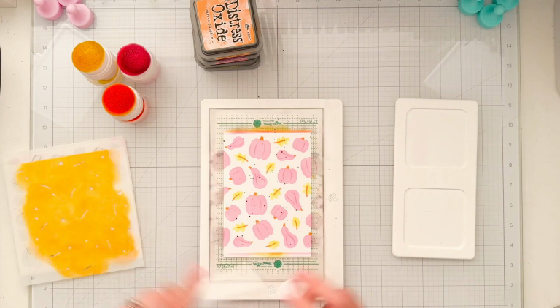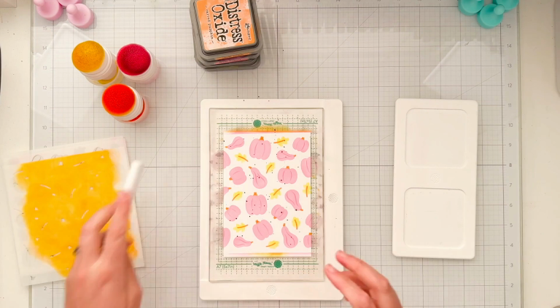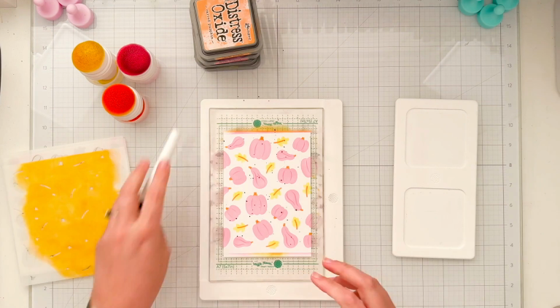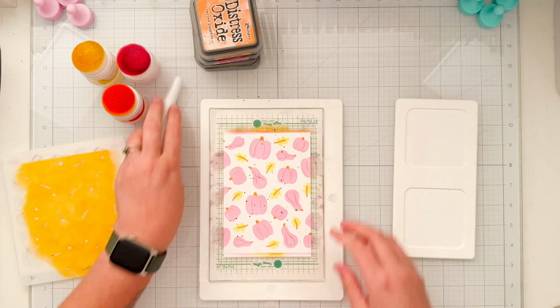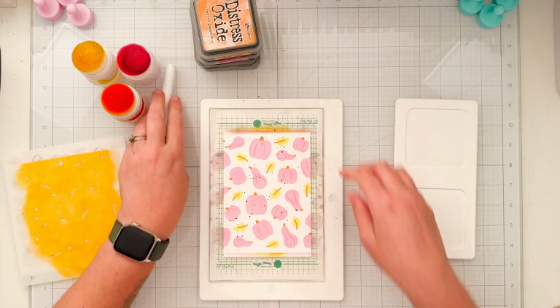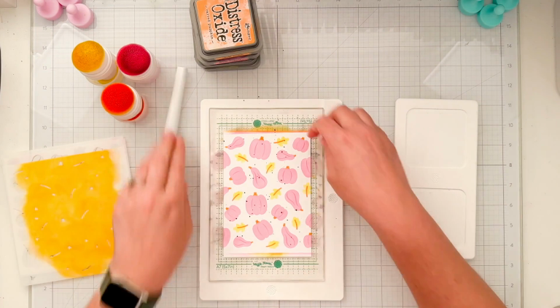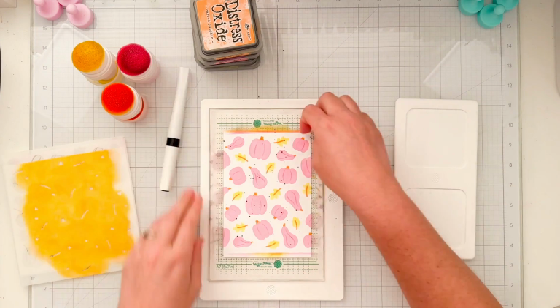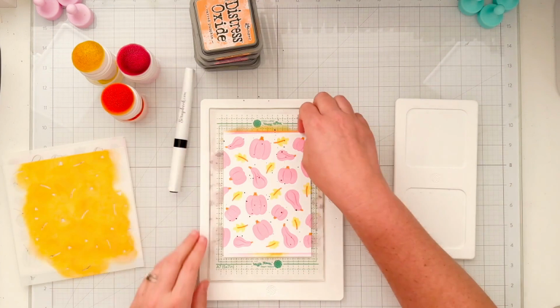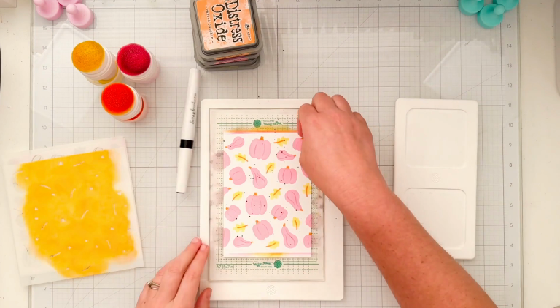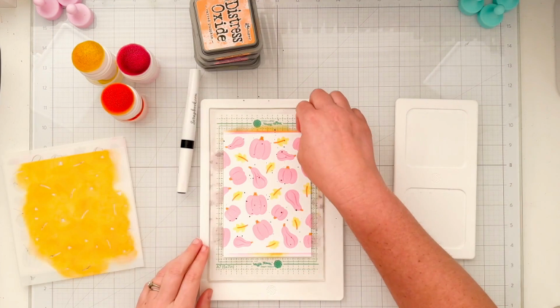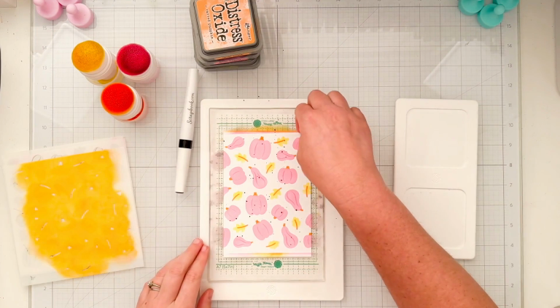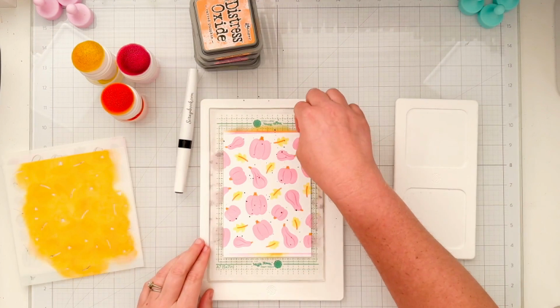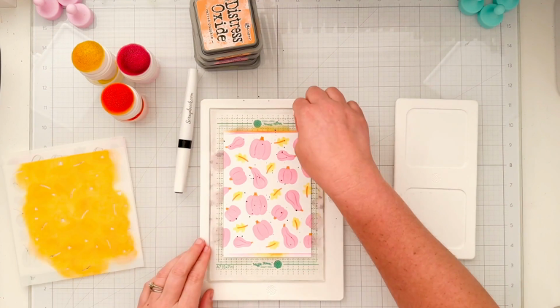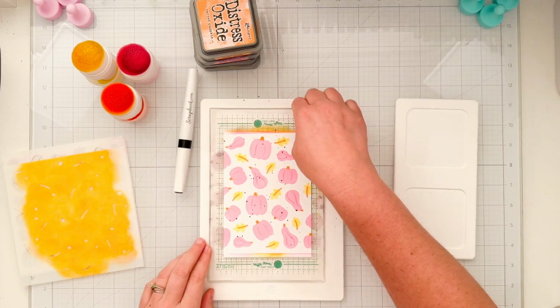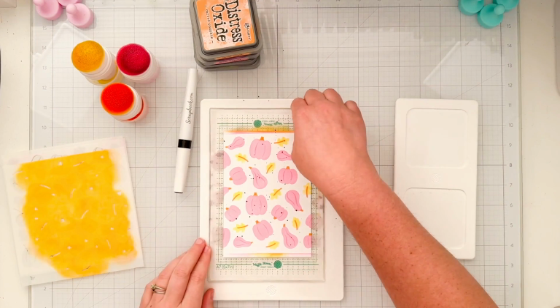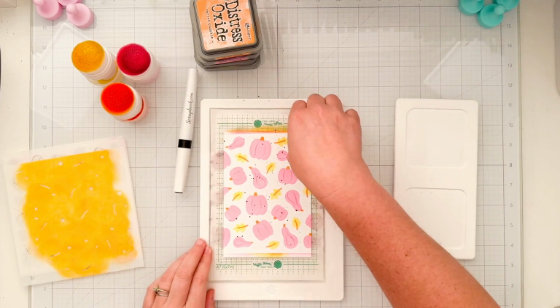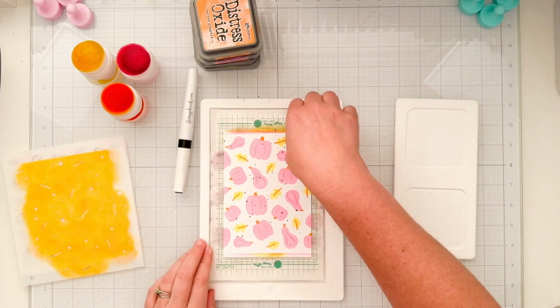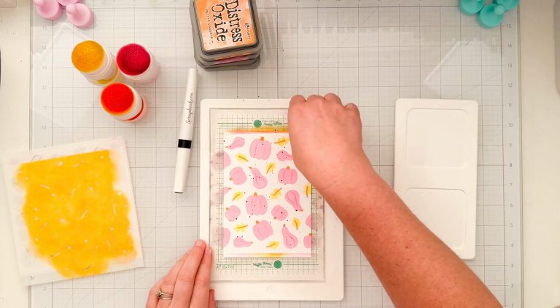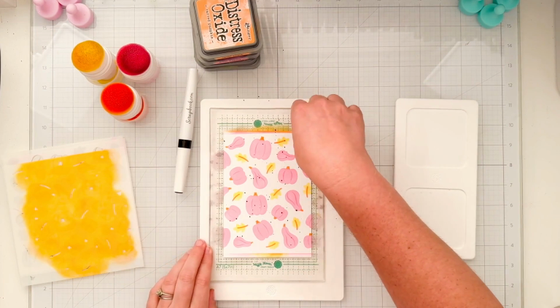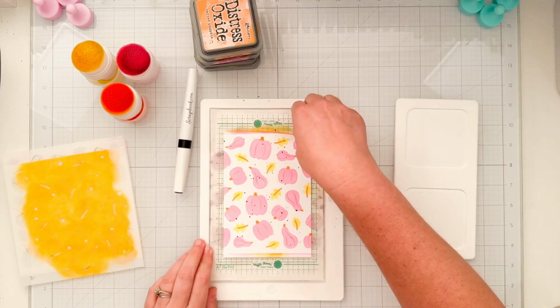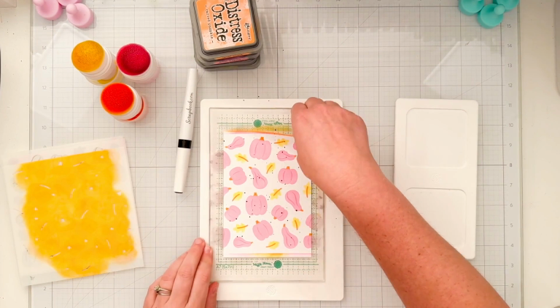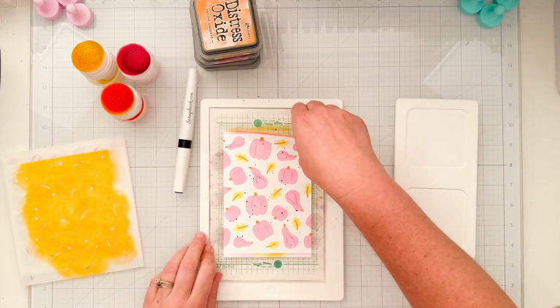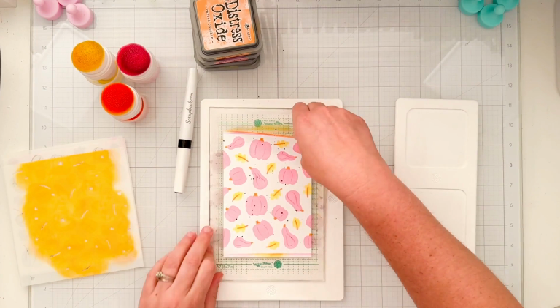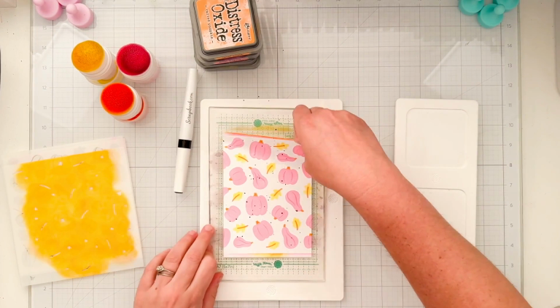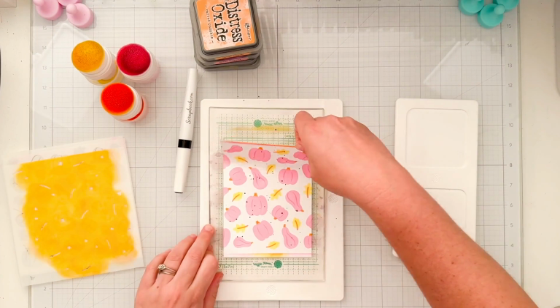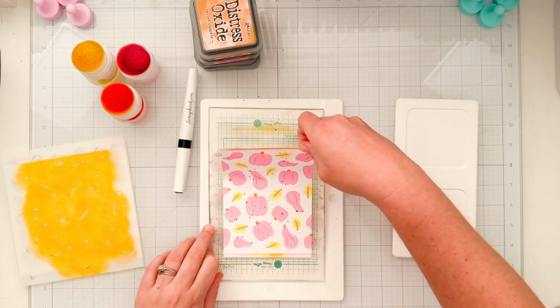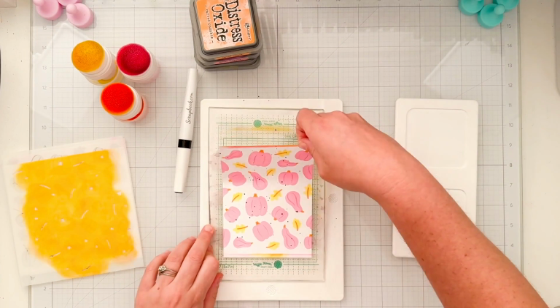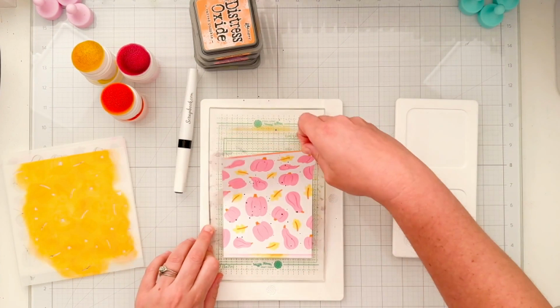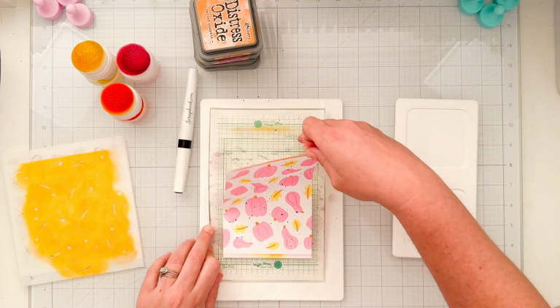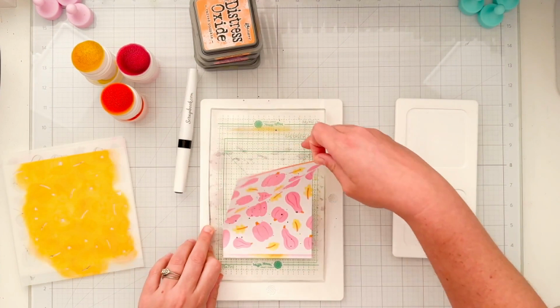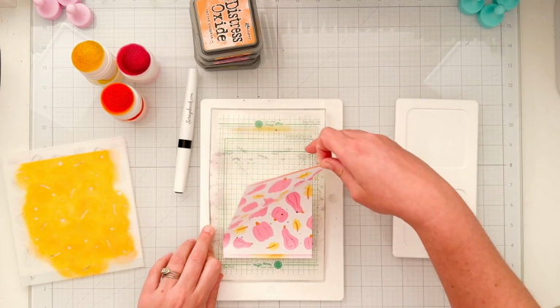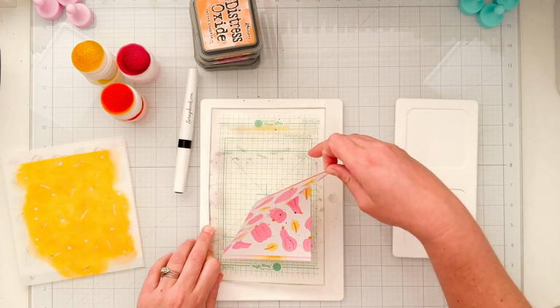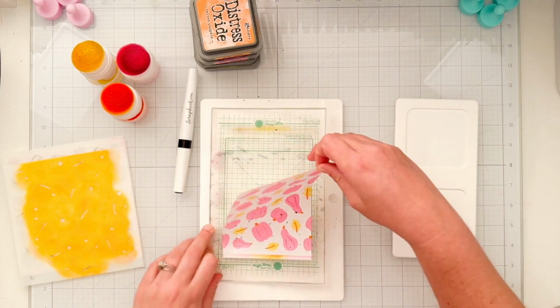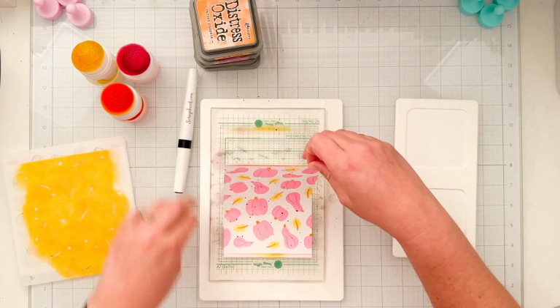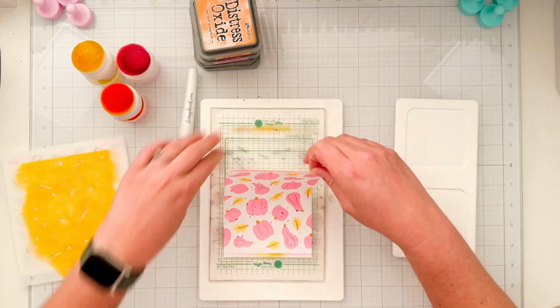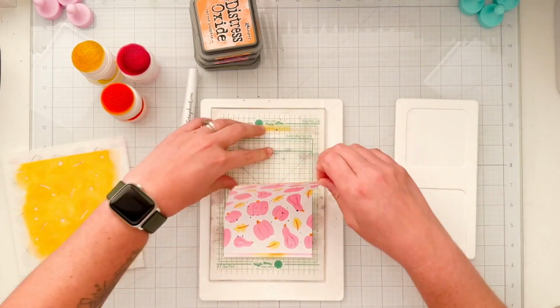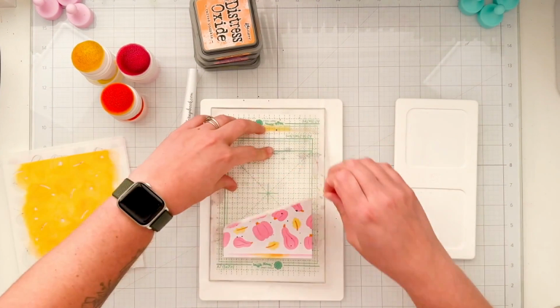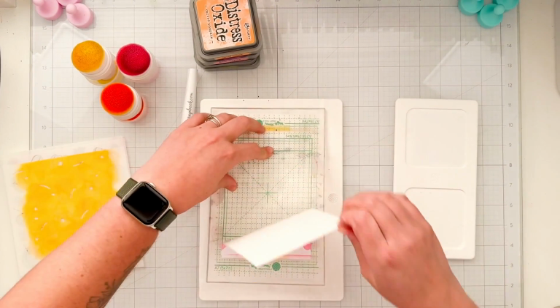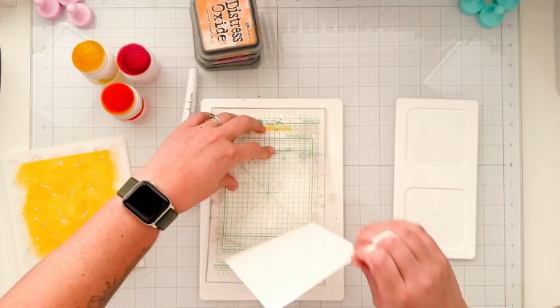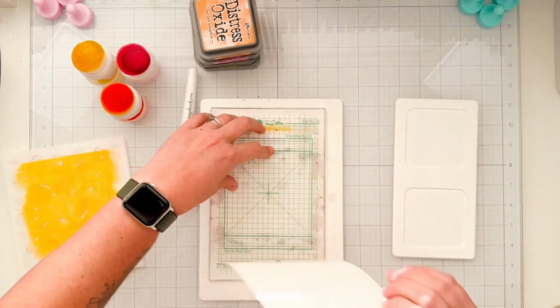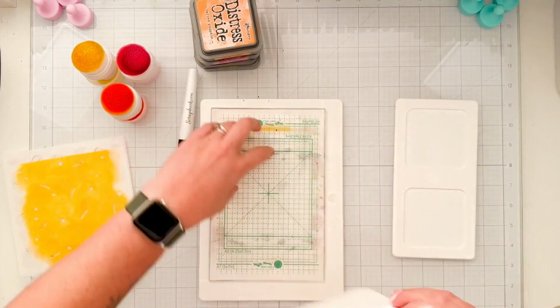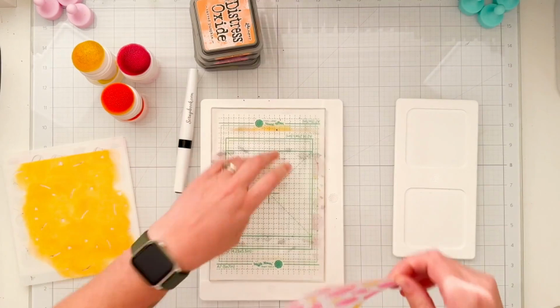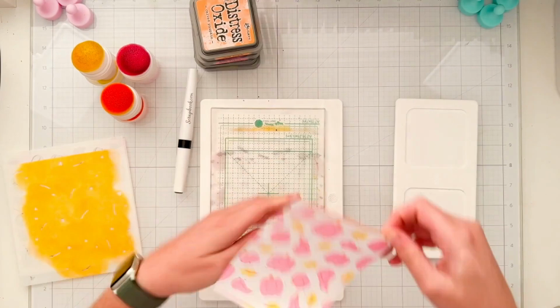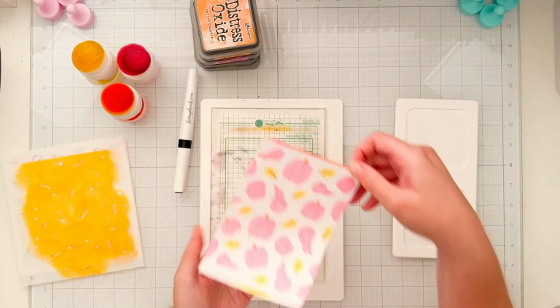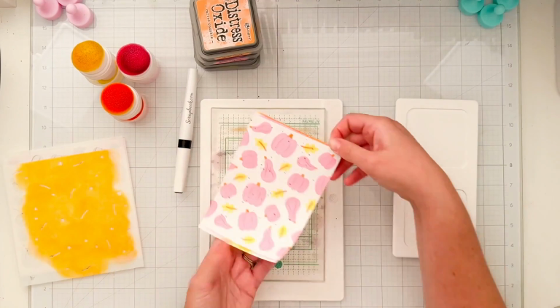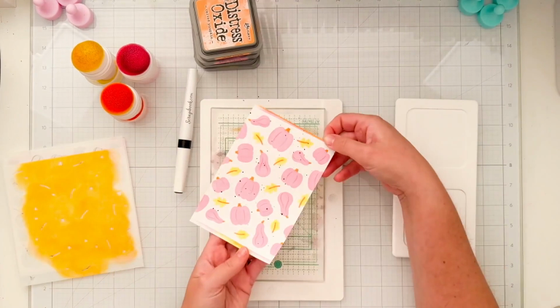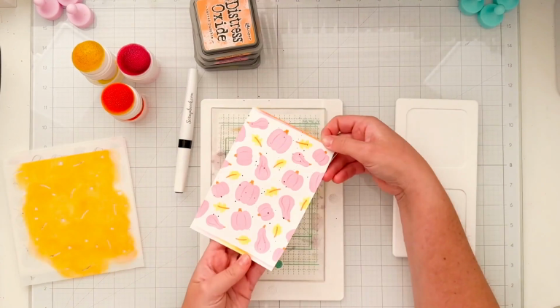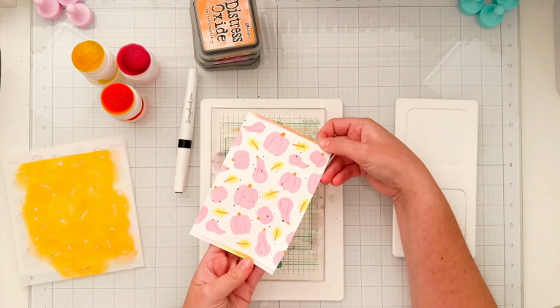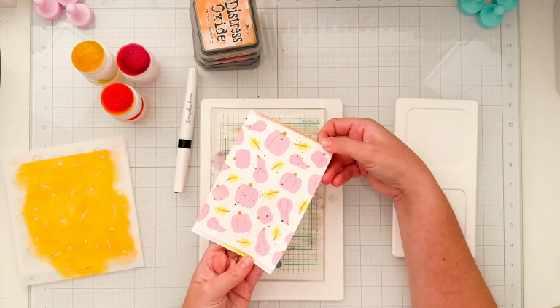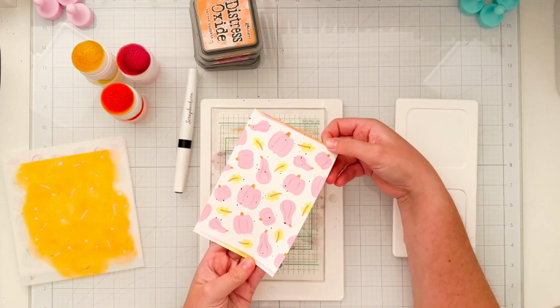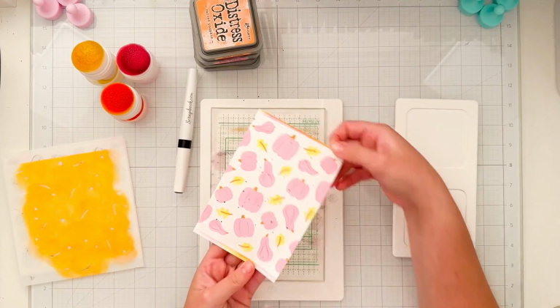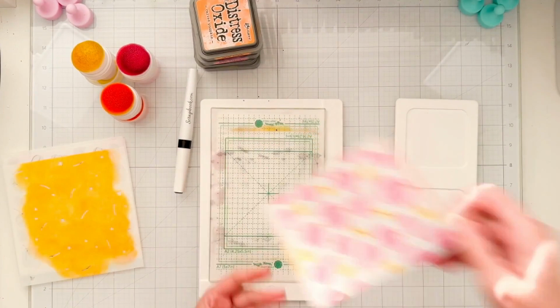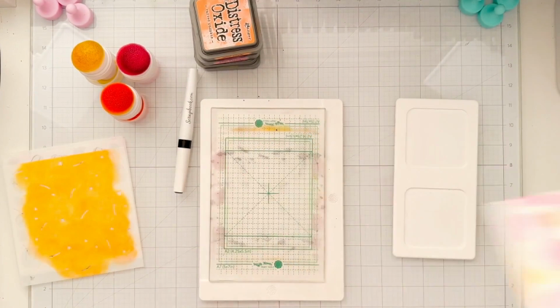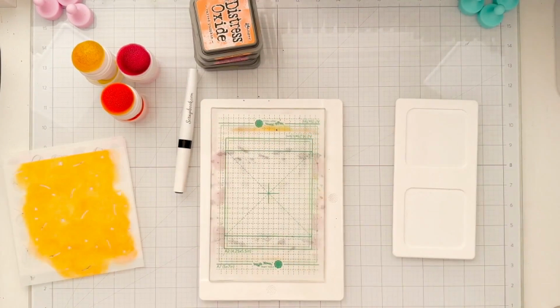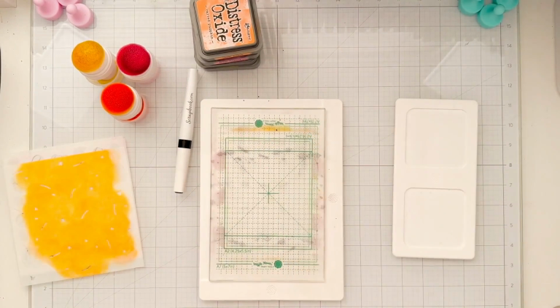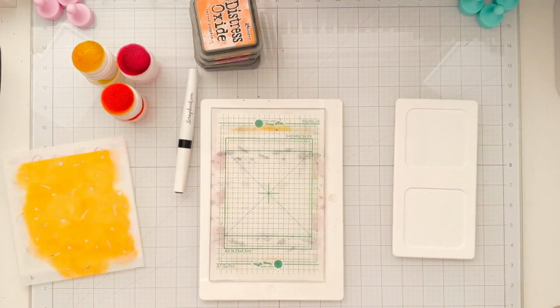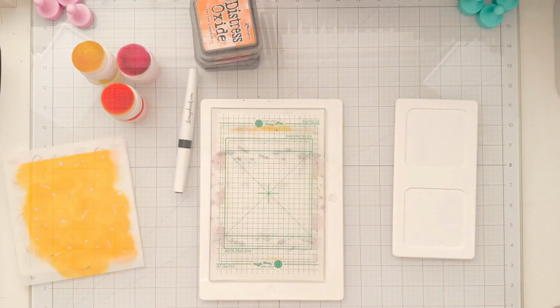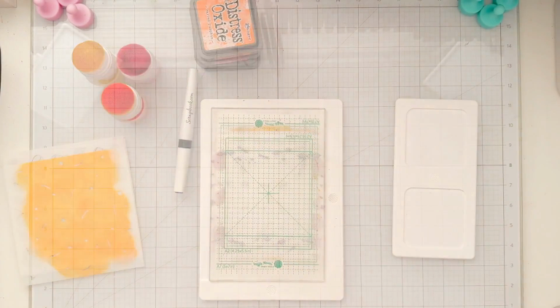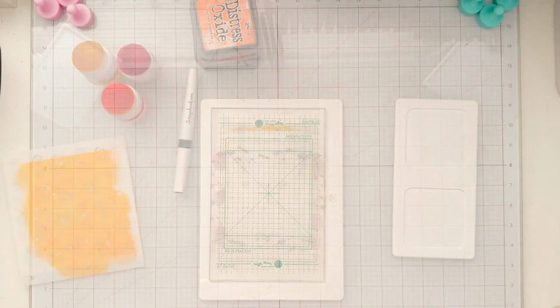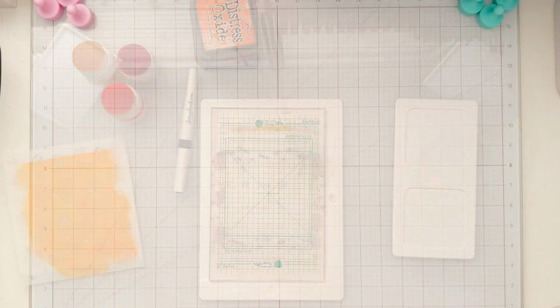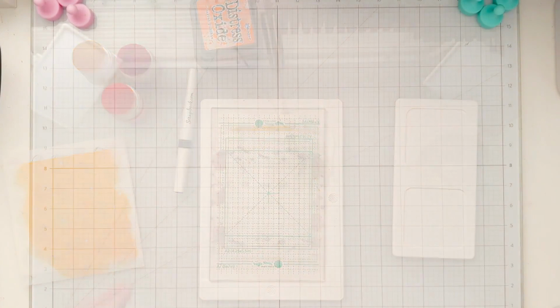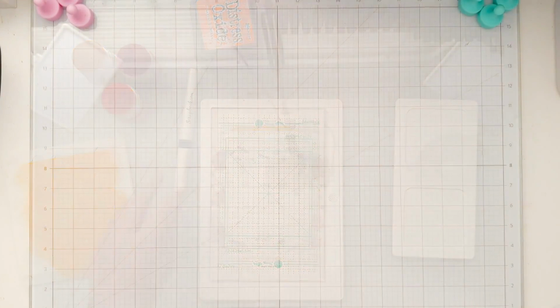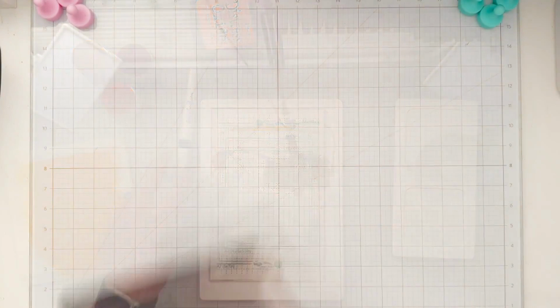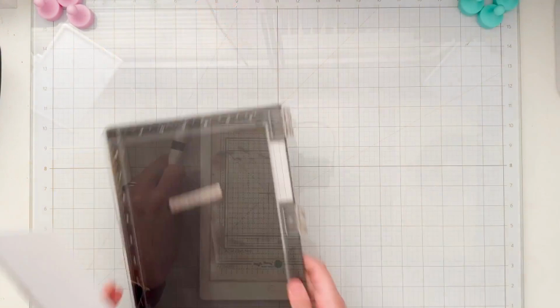I'll go ahead and set that aside to dry while I clean my stencils and clean up my desk so we can move on to the next part of the card.